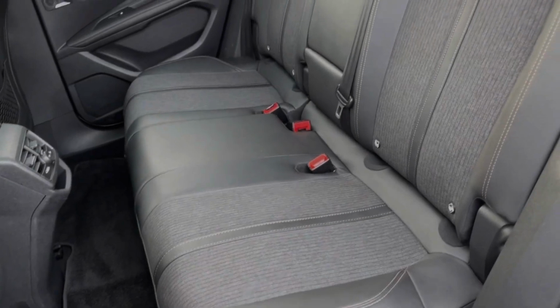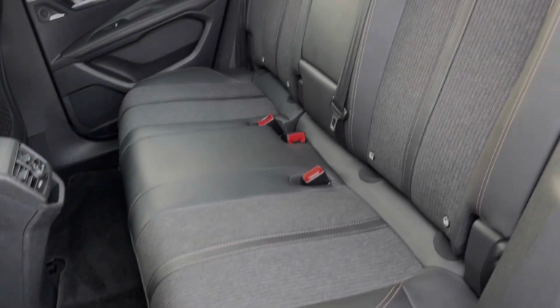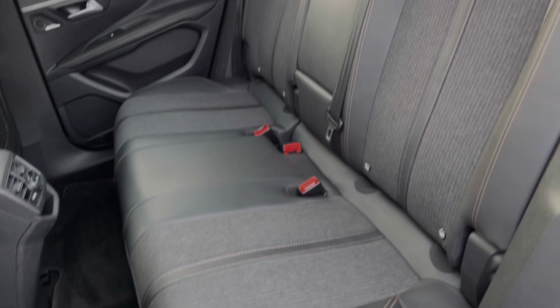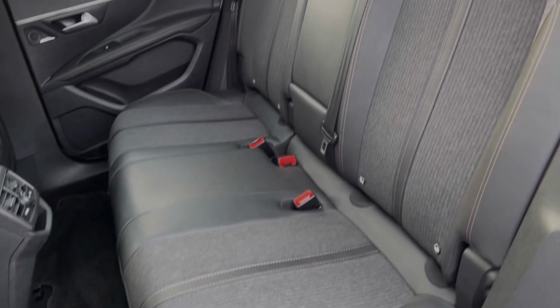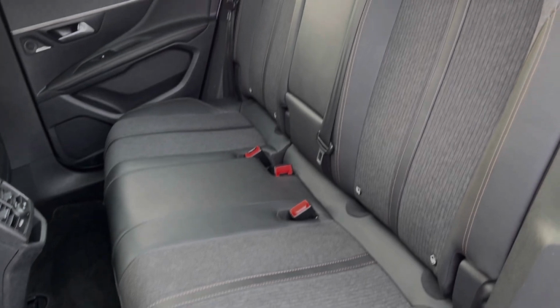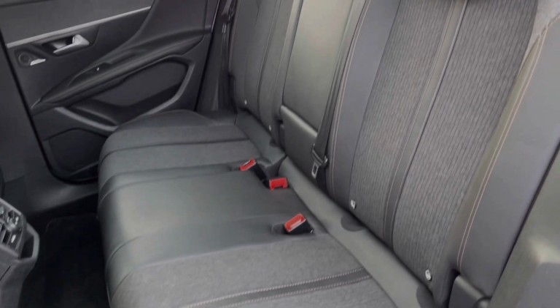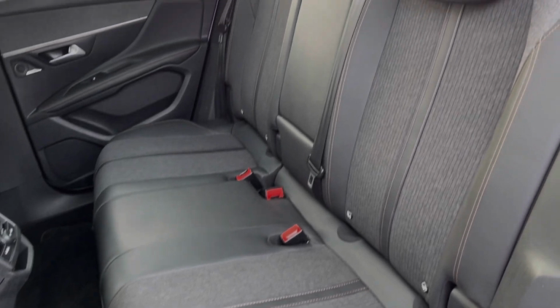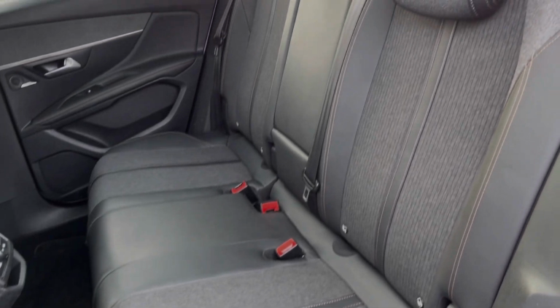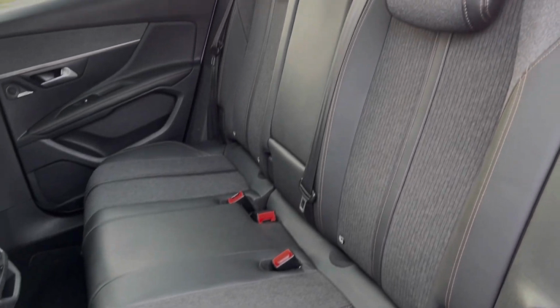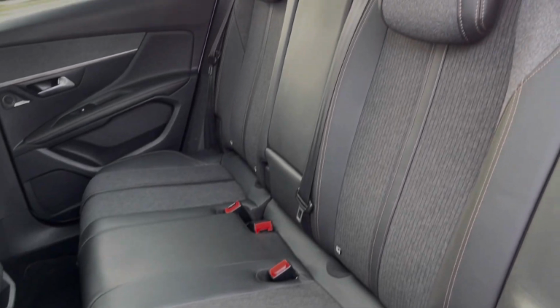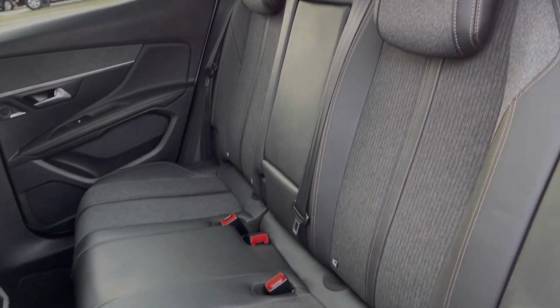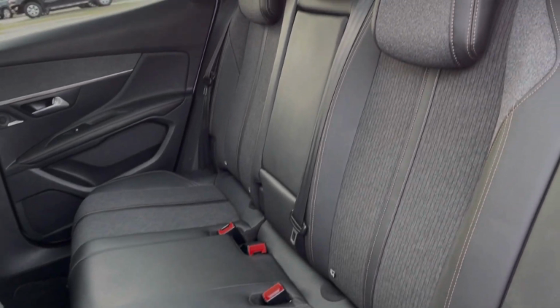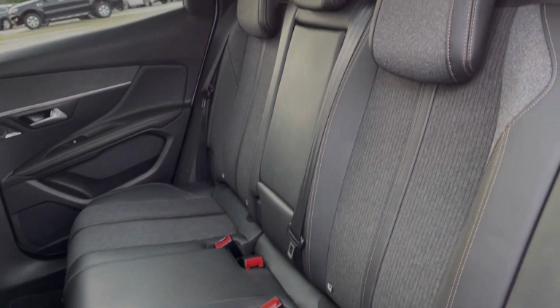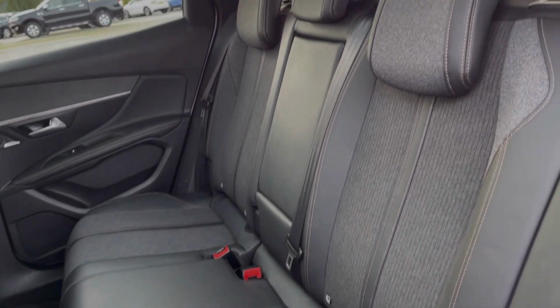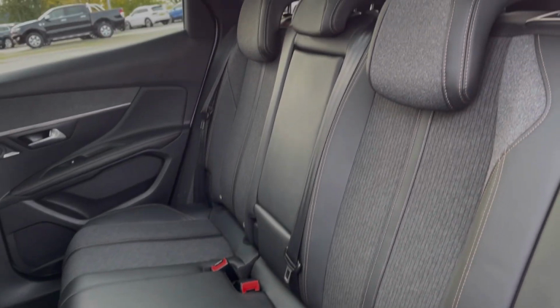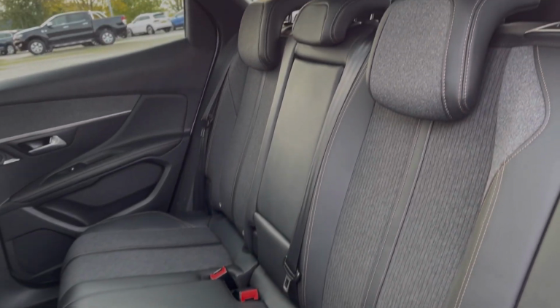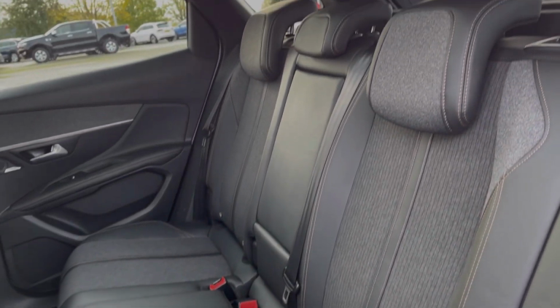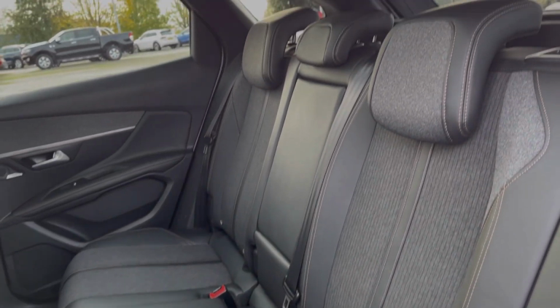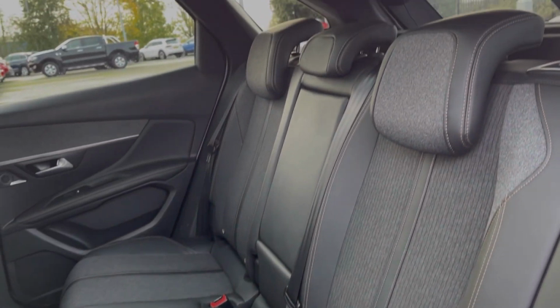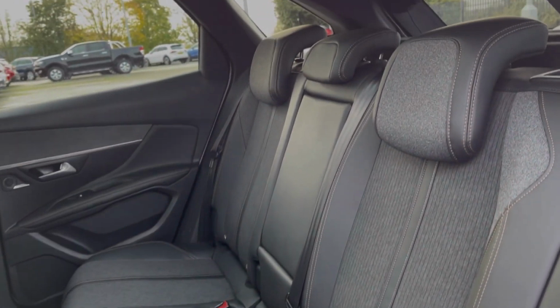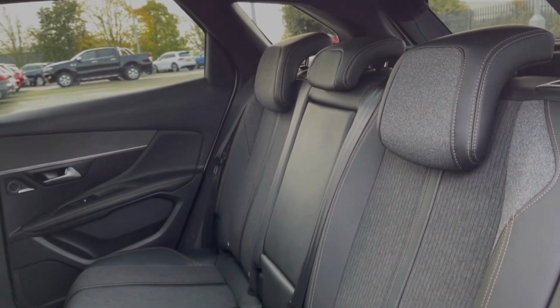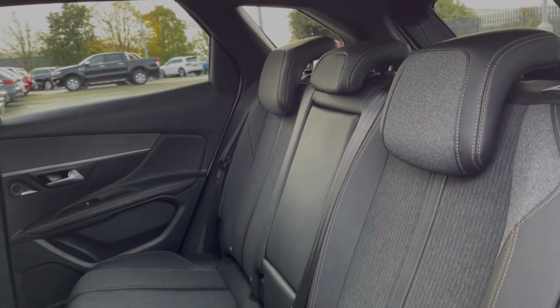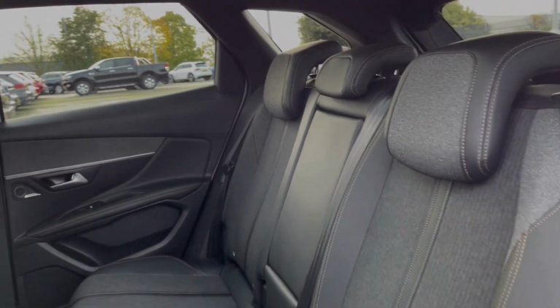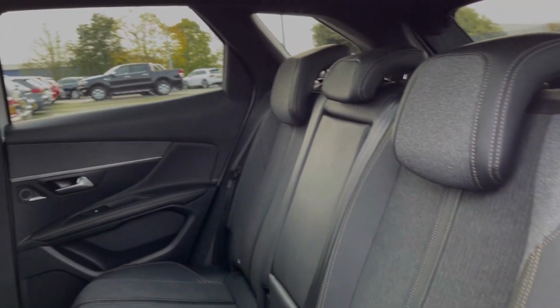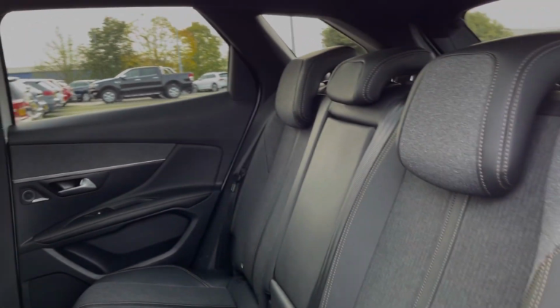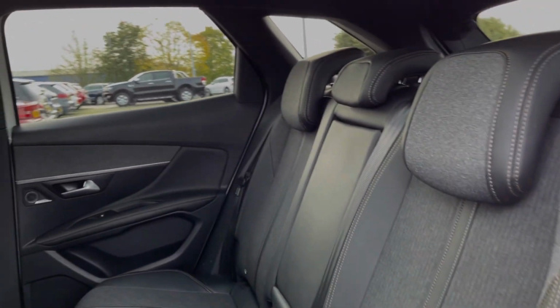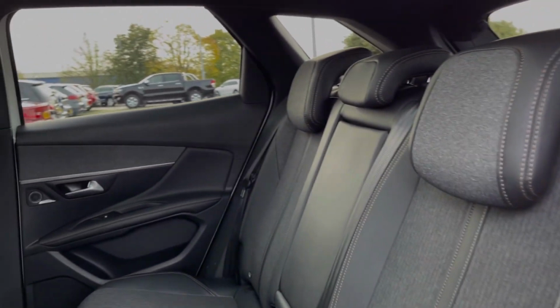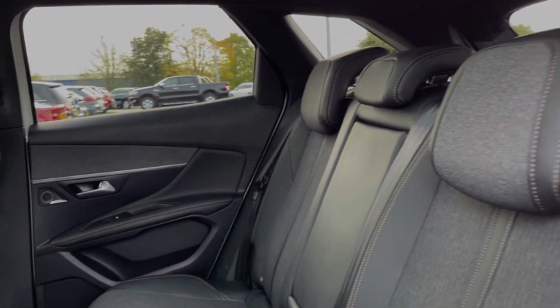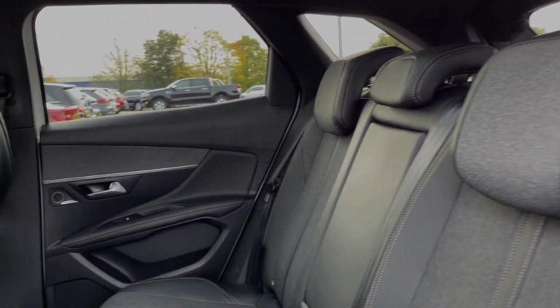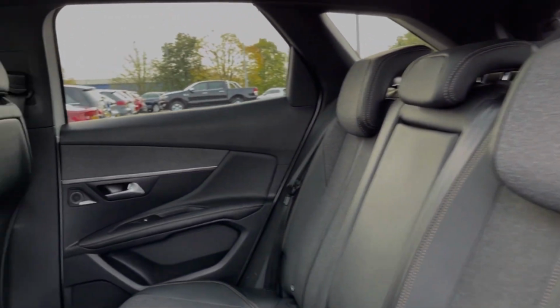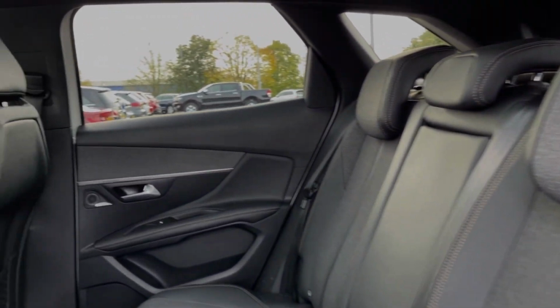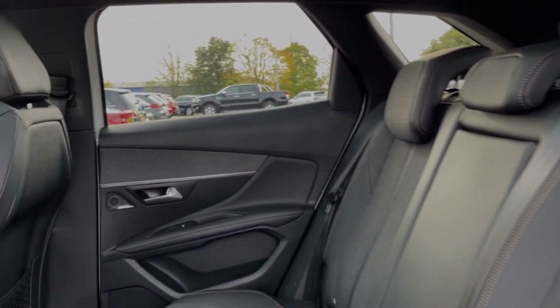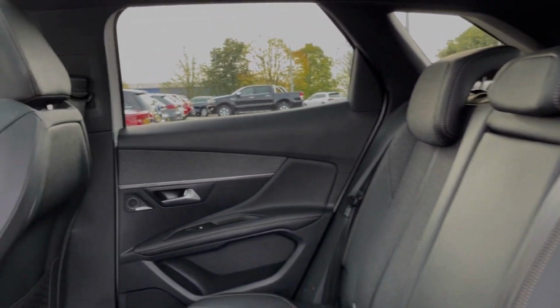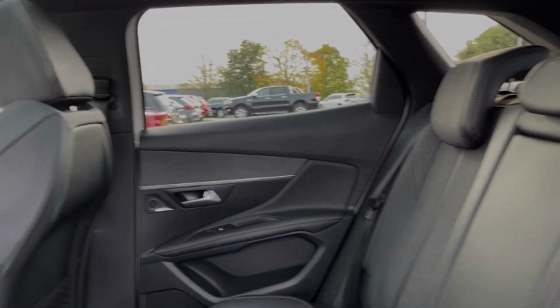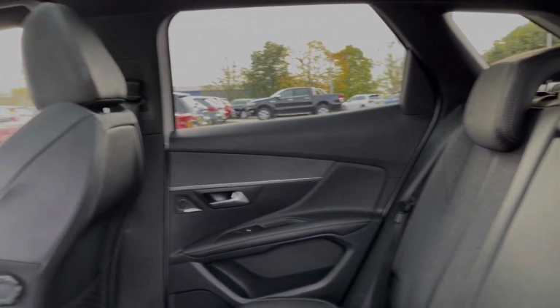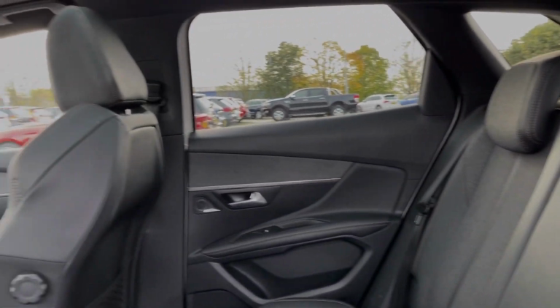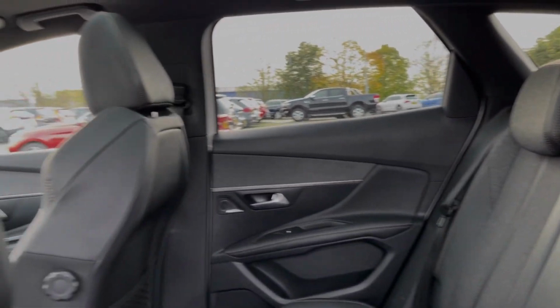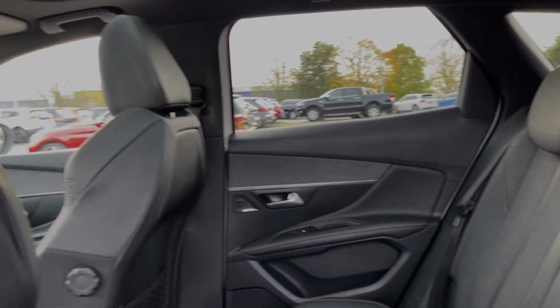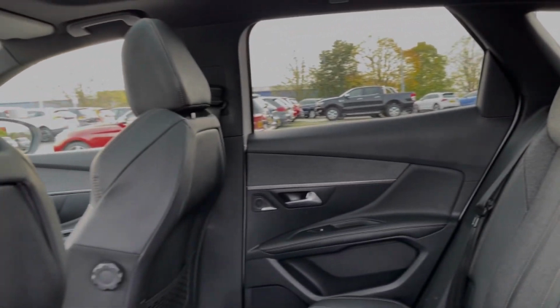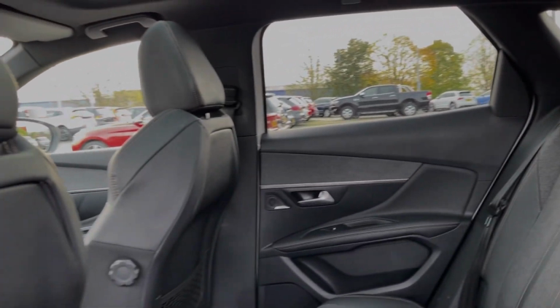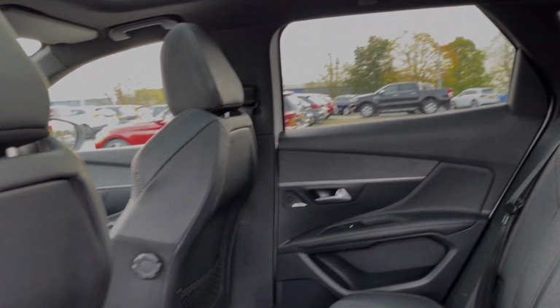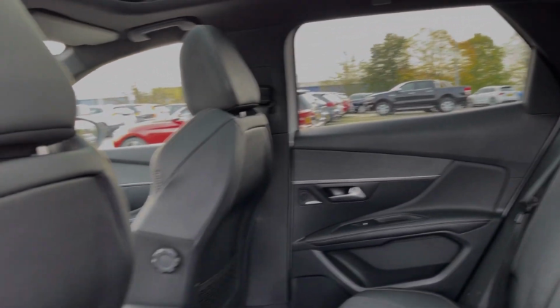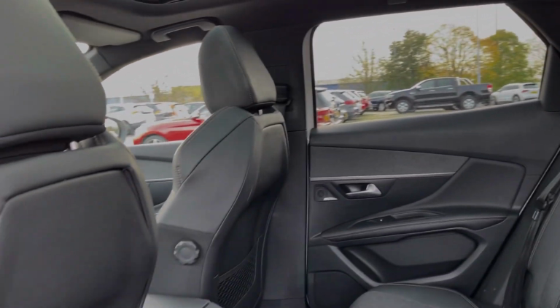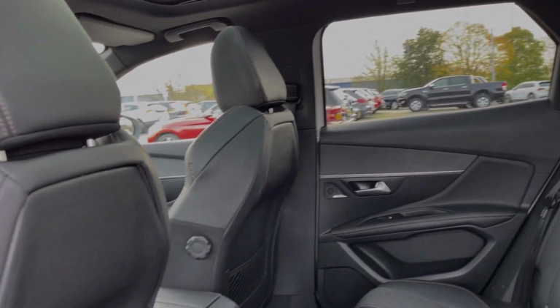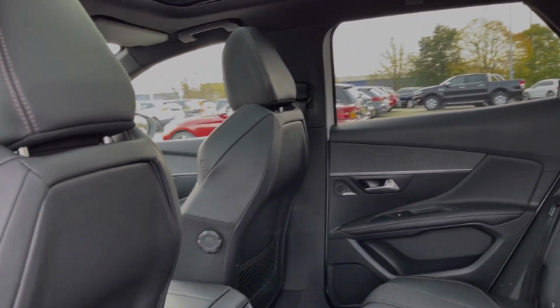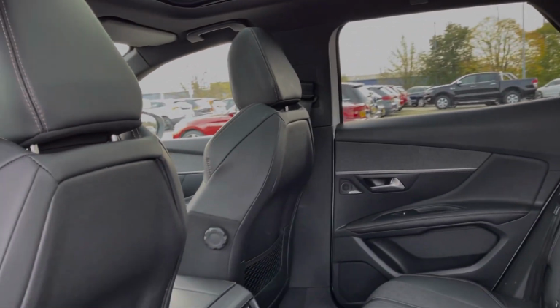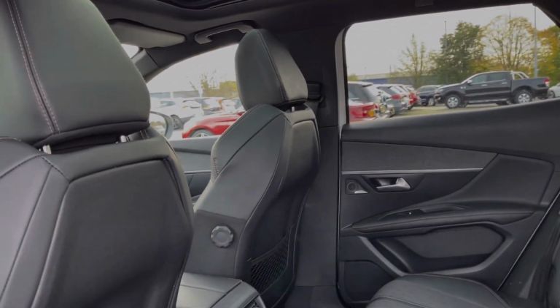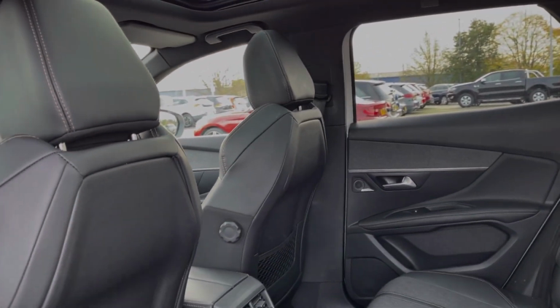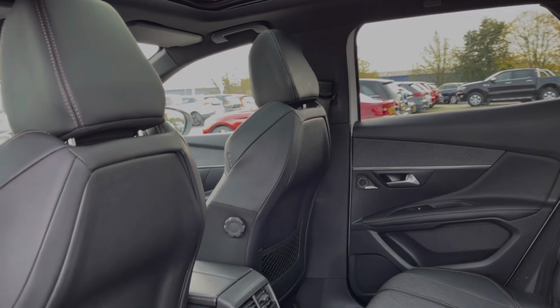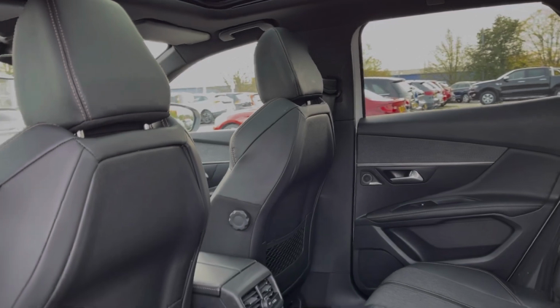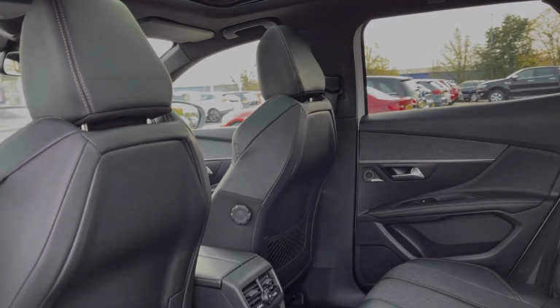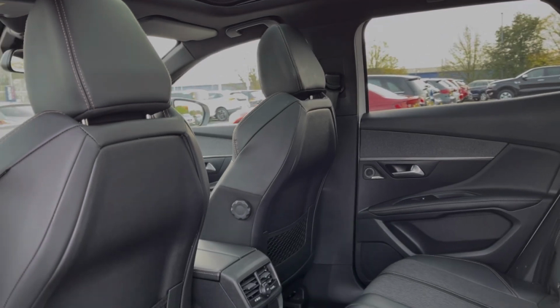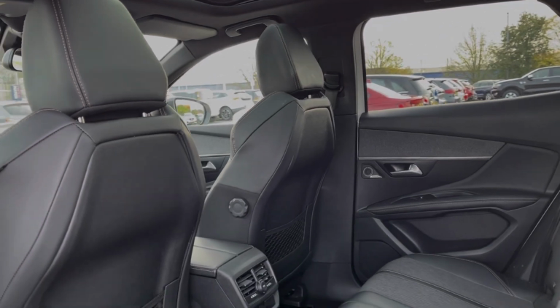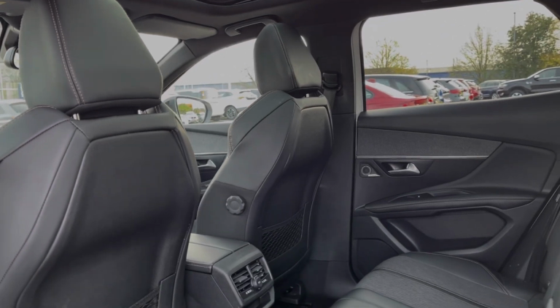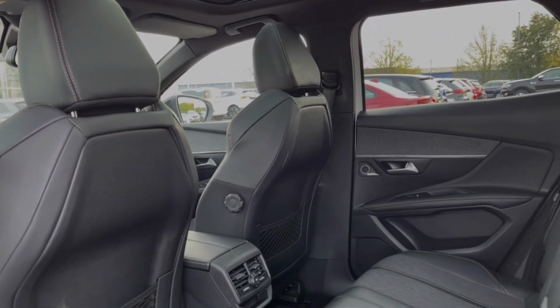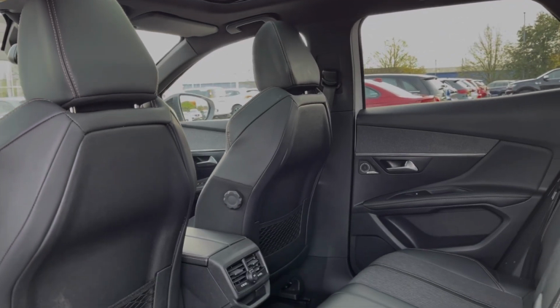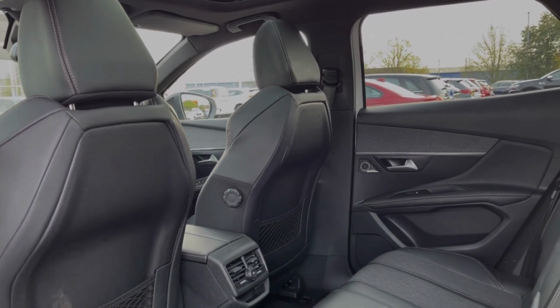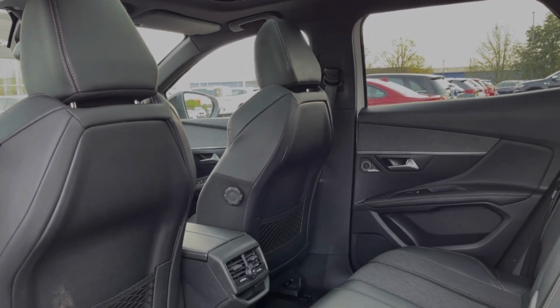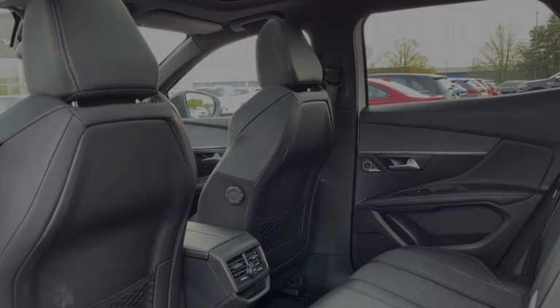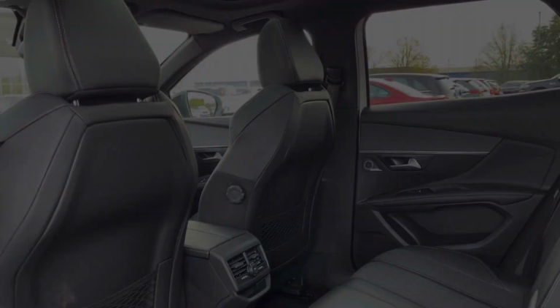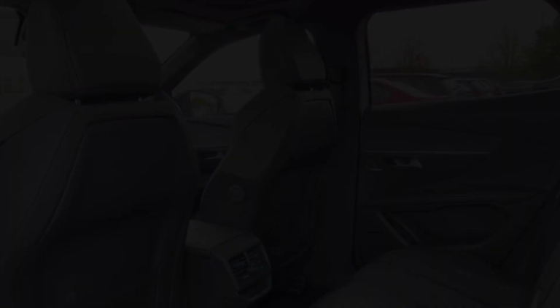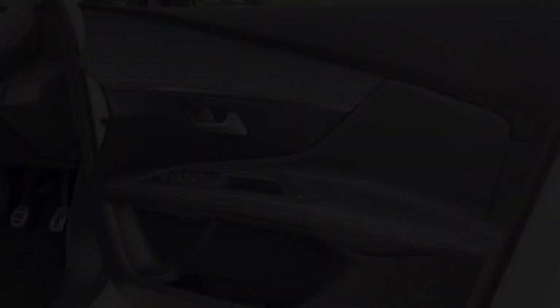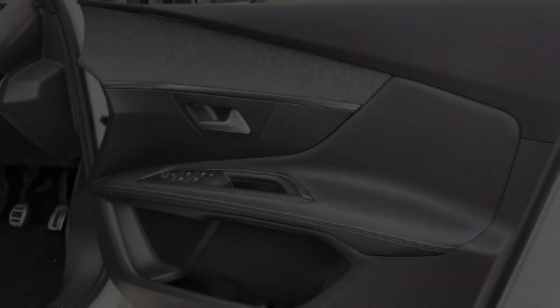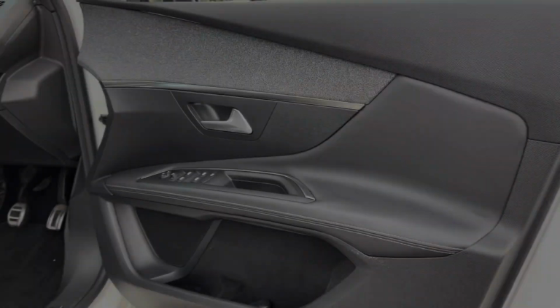Into the rear seats themselves, they're finished in part leather upholstery. You've got ISOFIX points available on the outer two seats if you do happen to need them.